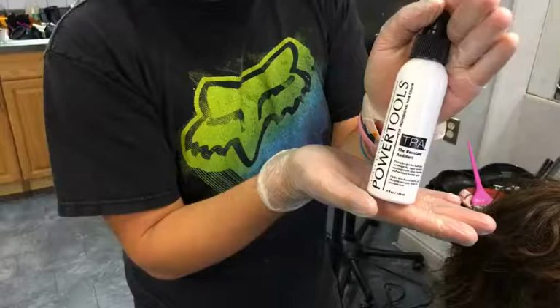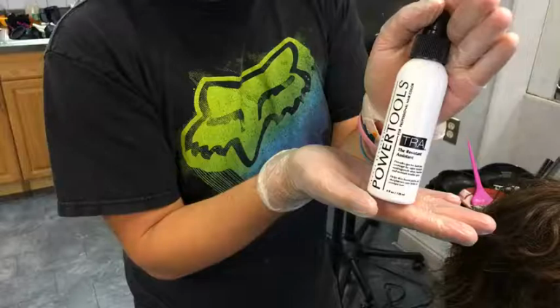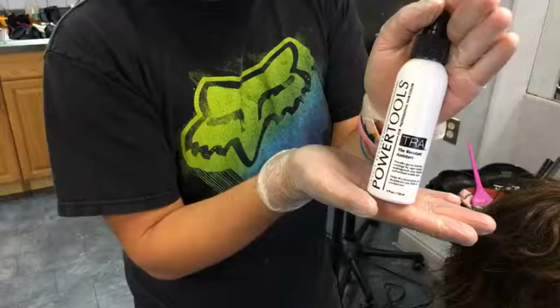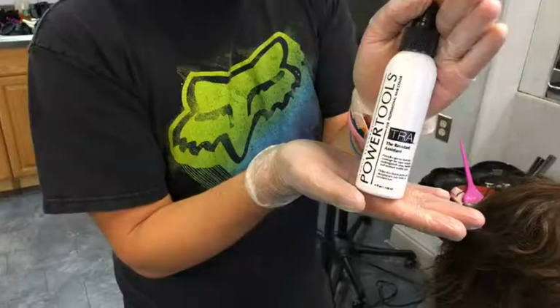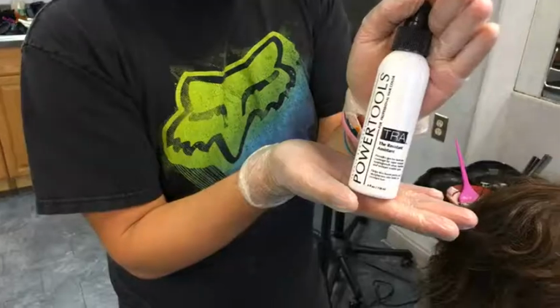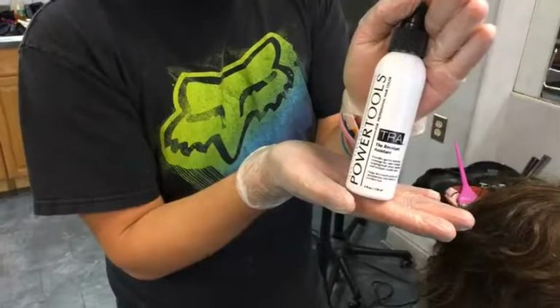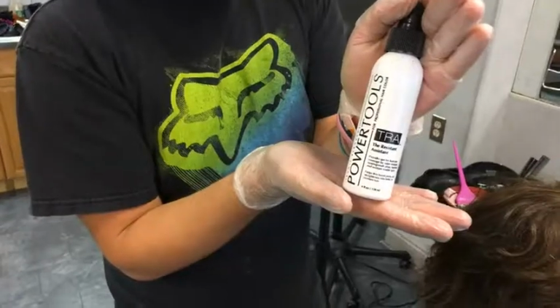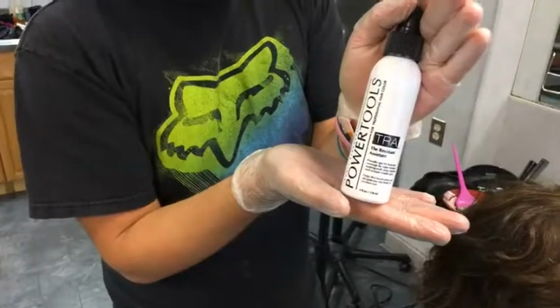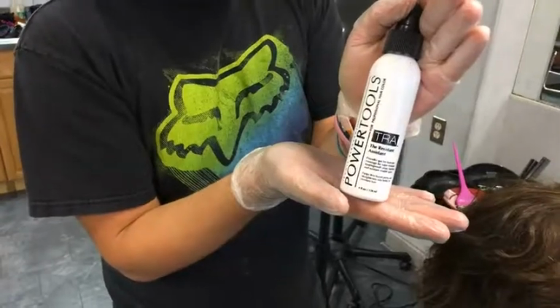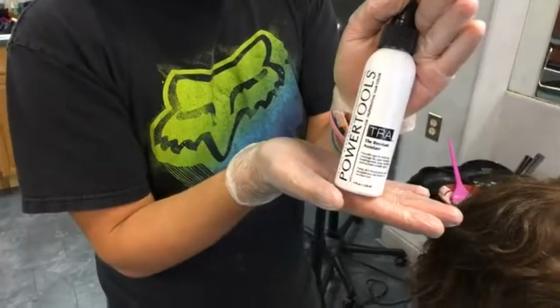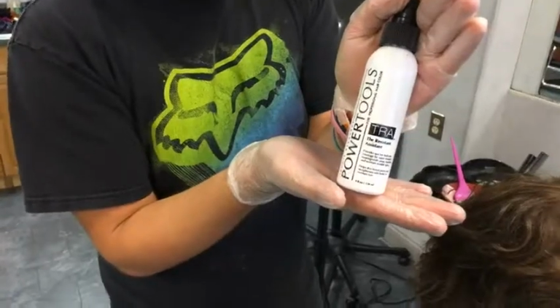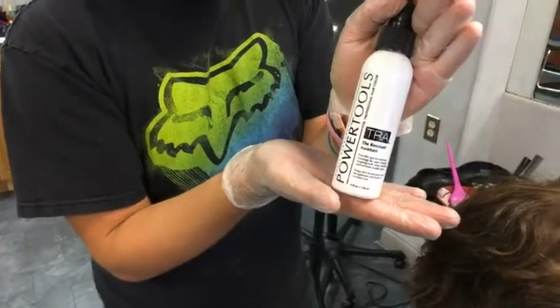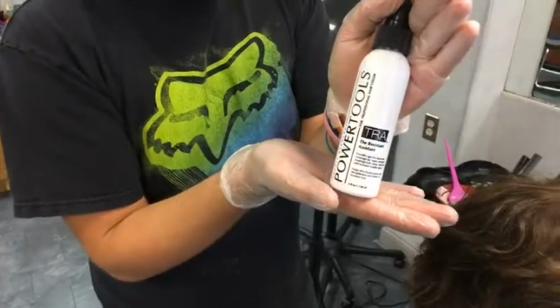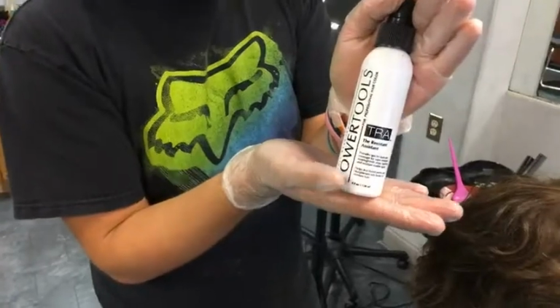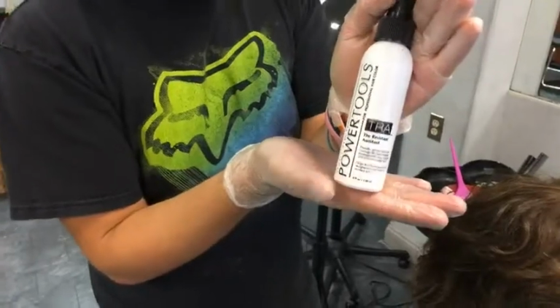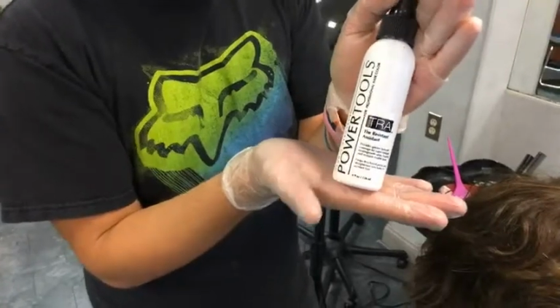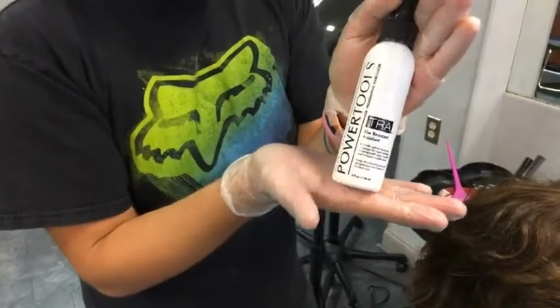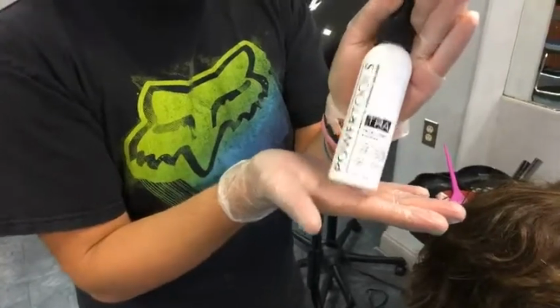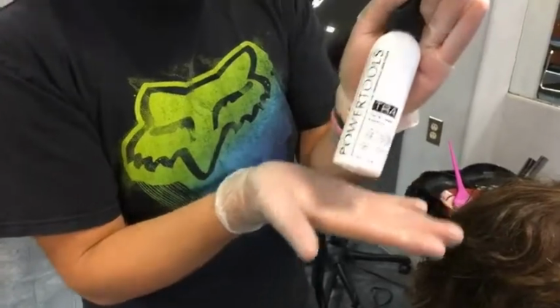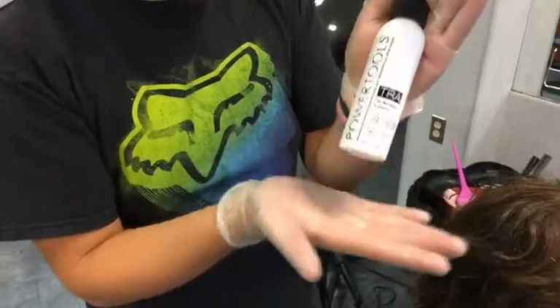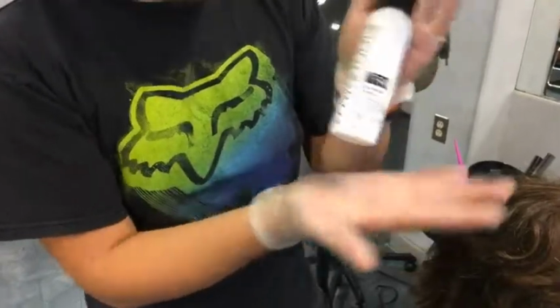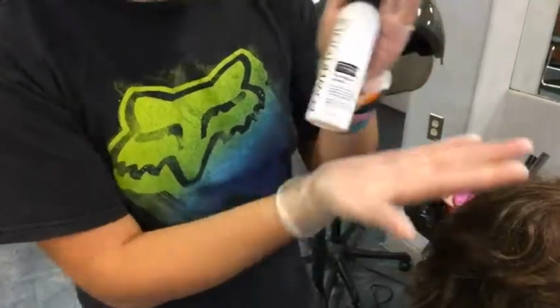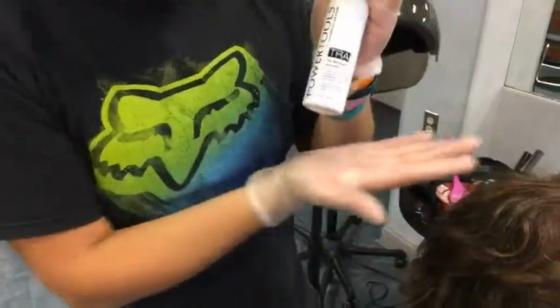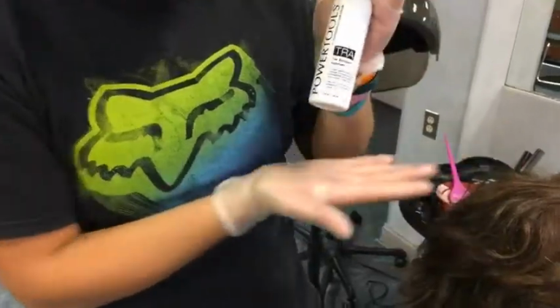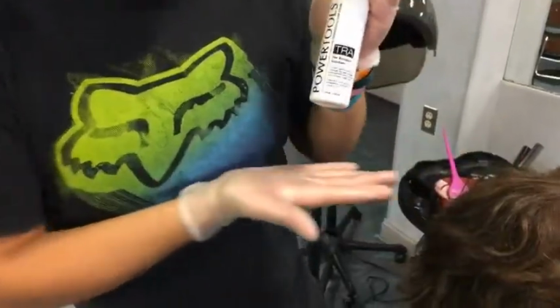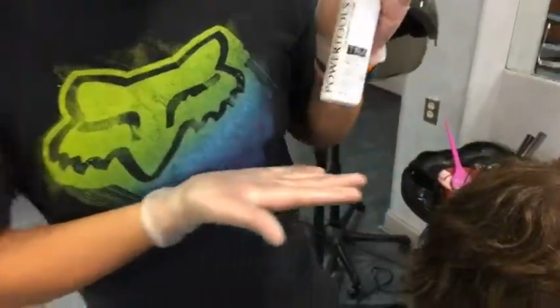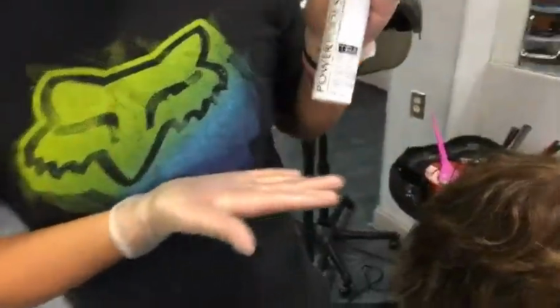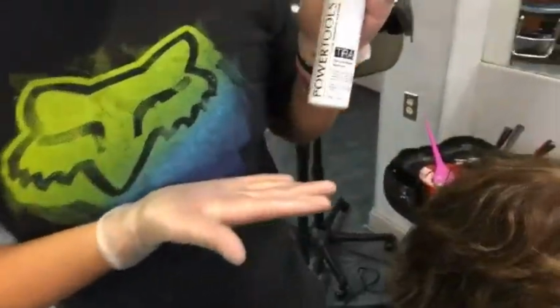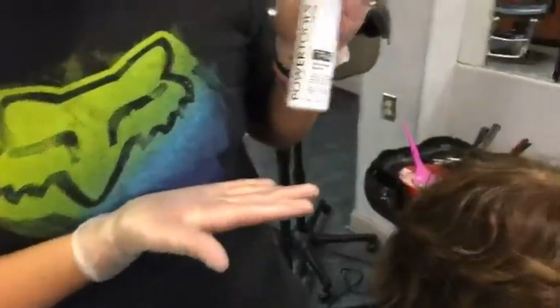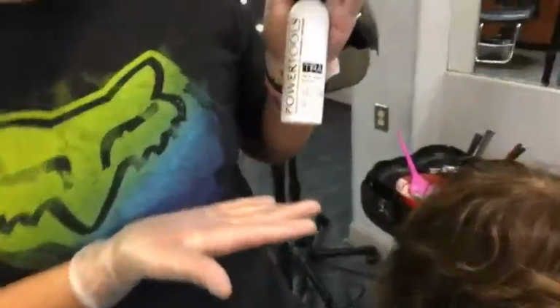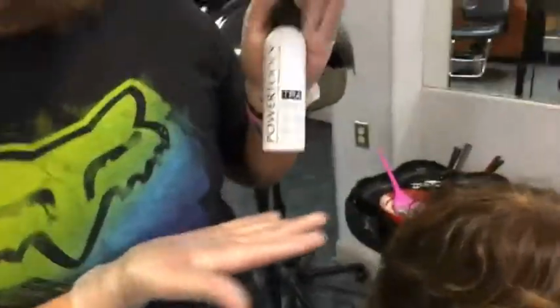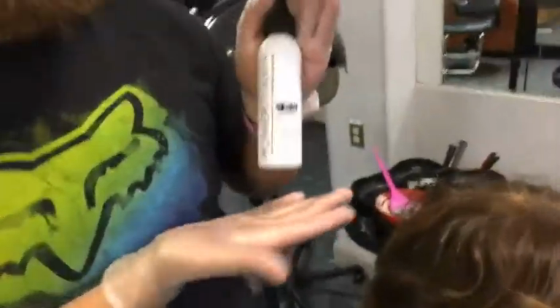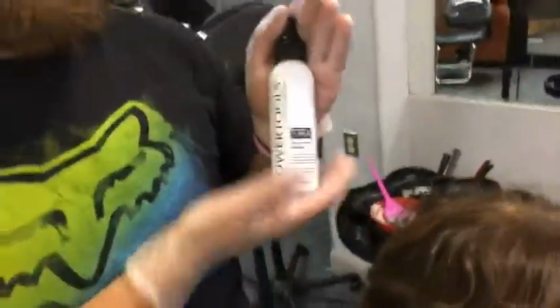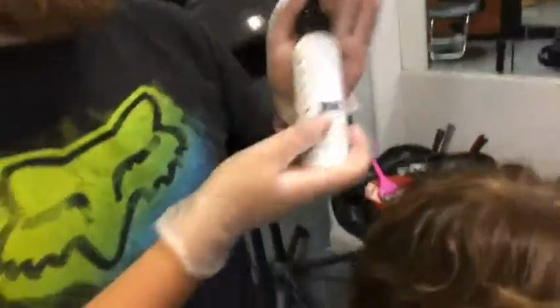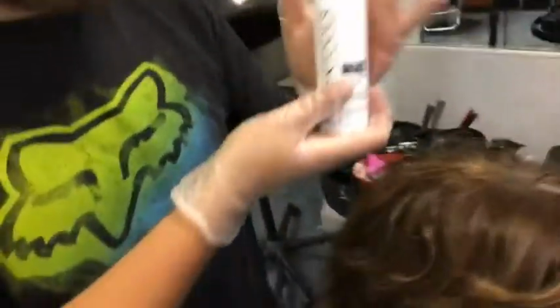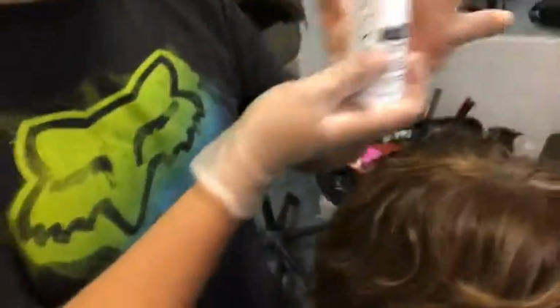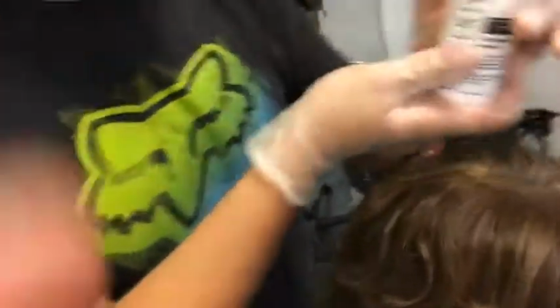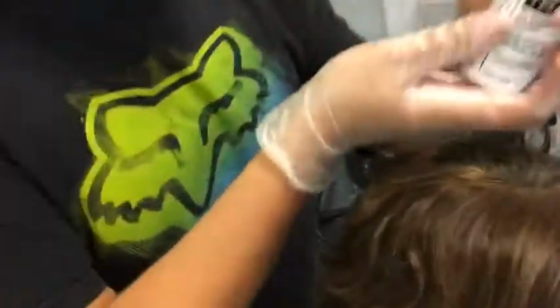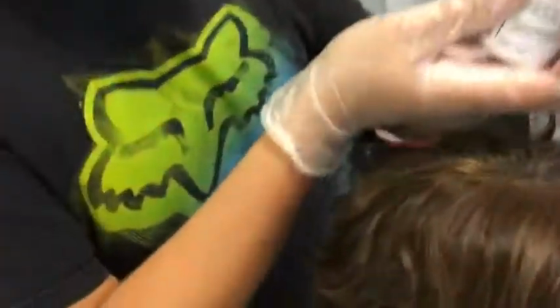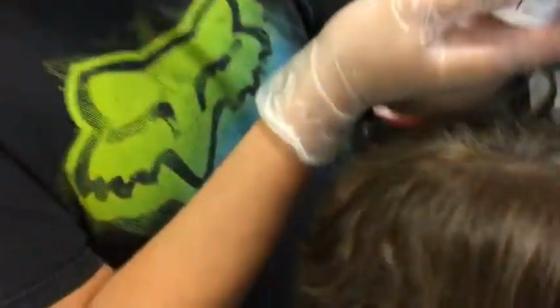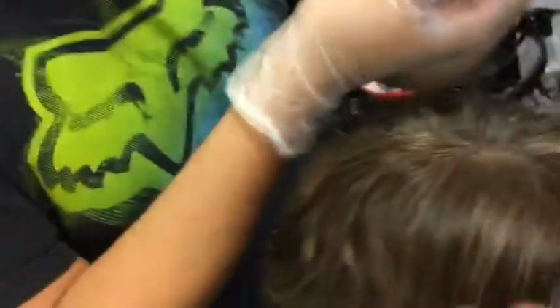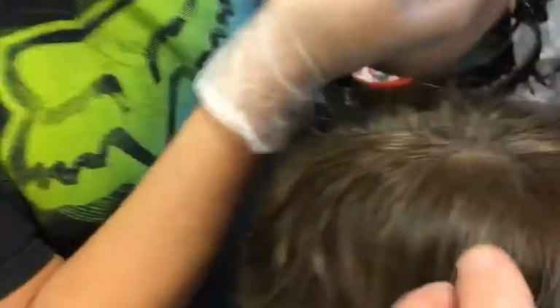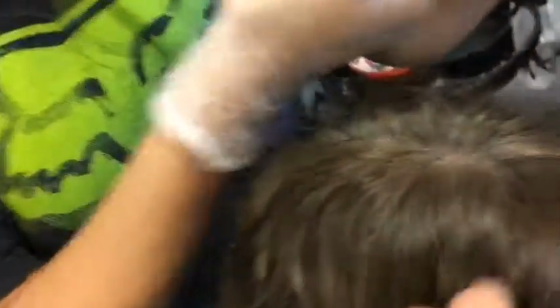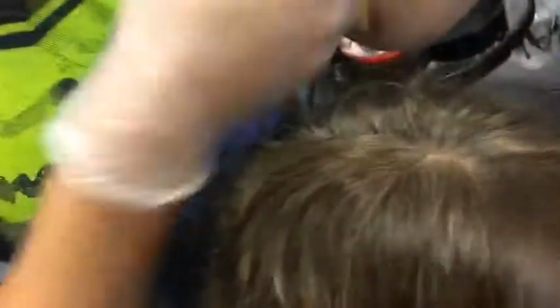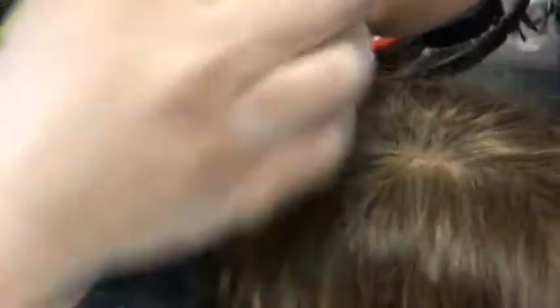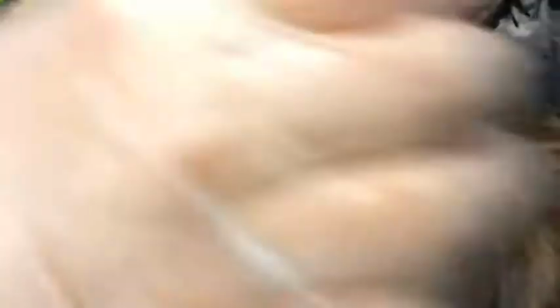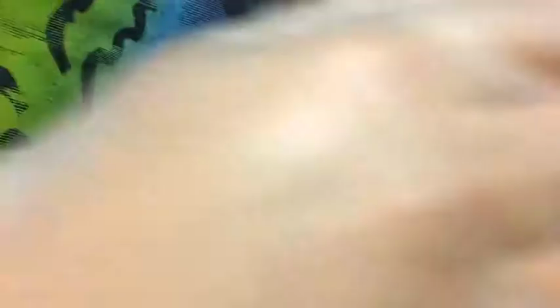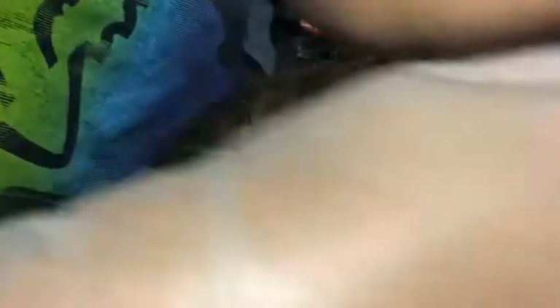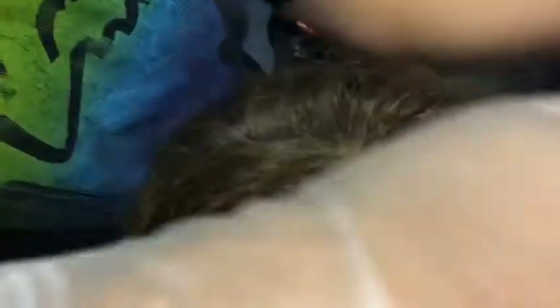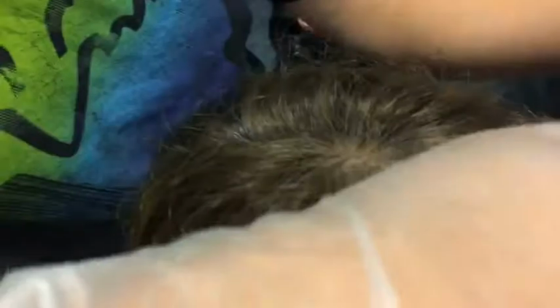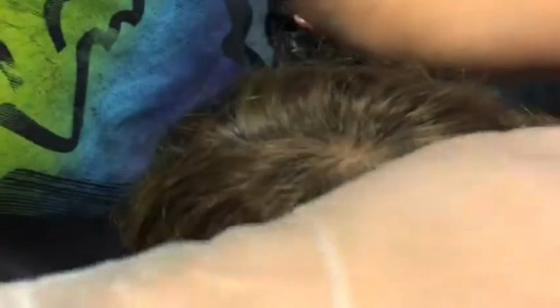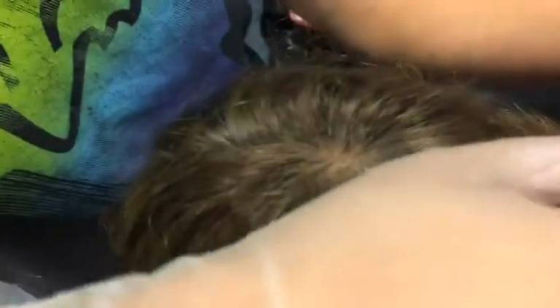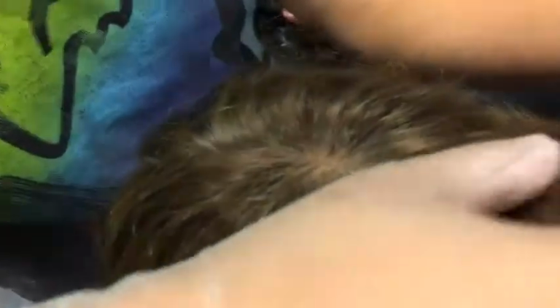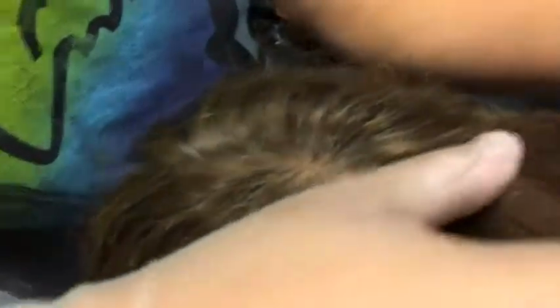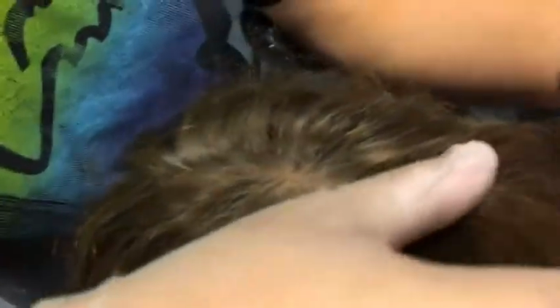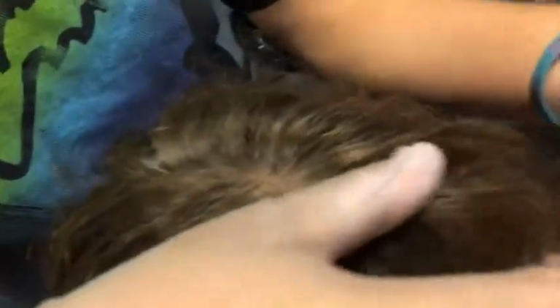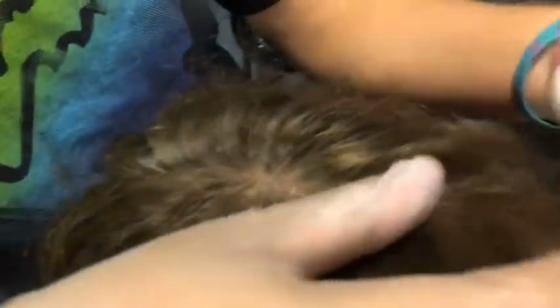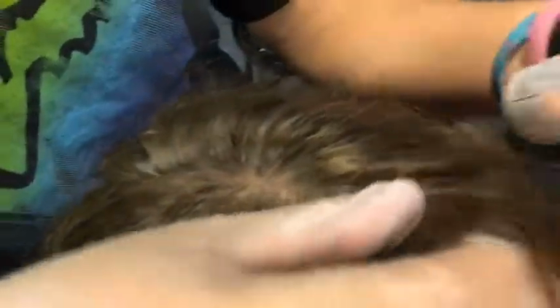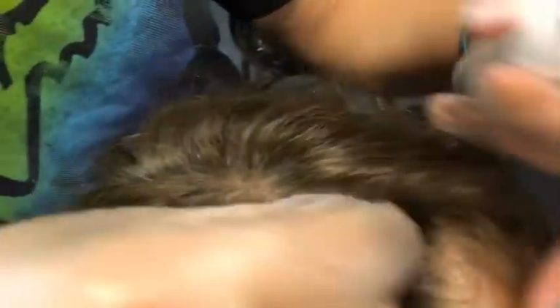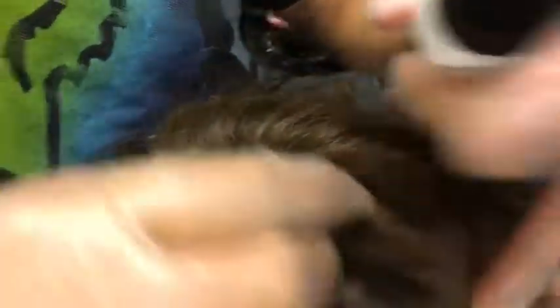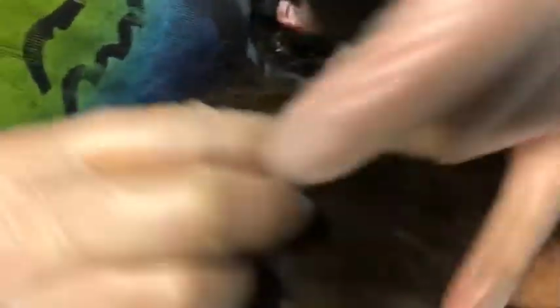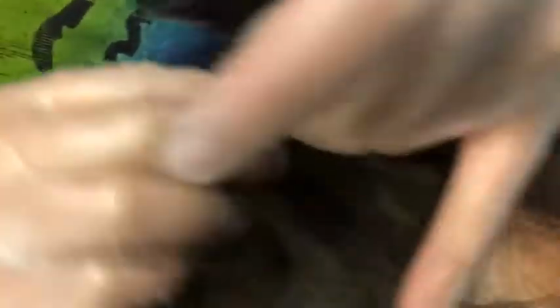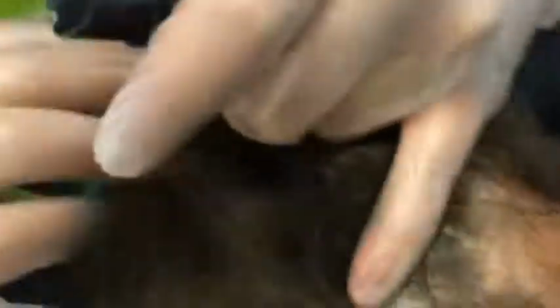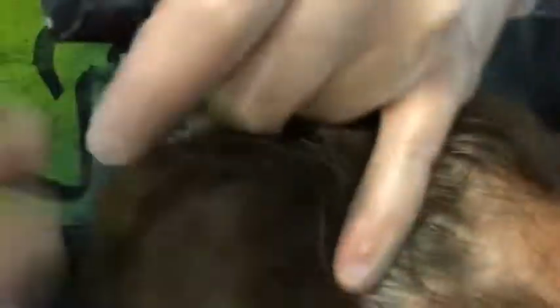Yeah, we're back. We got the TRA — the resistant assistant. We got them tough grays right there. Look at them bad boys.